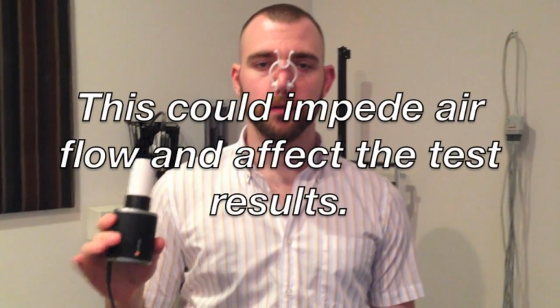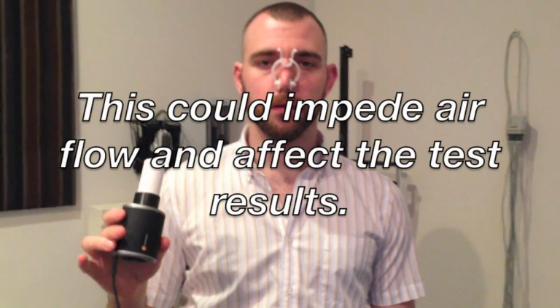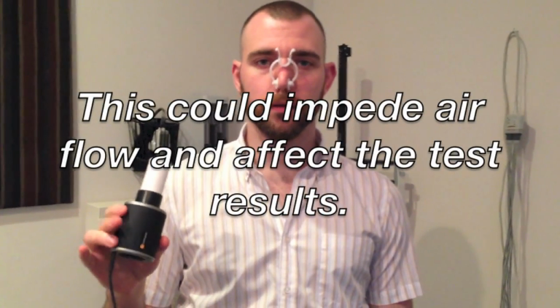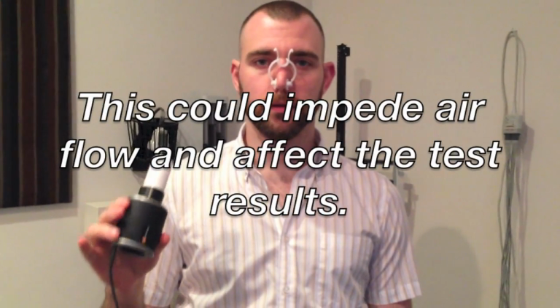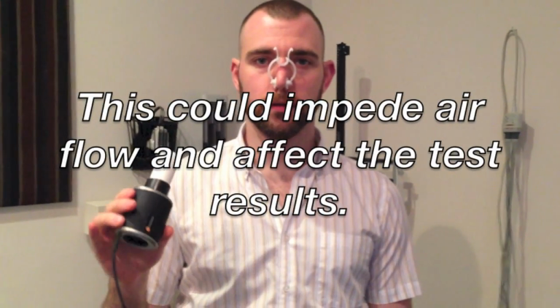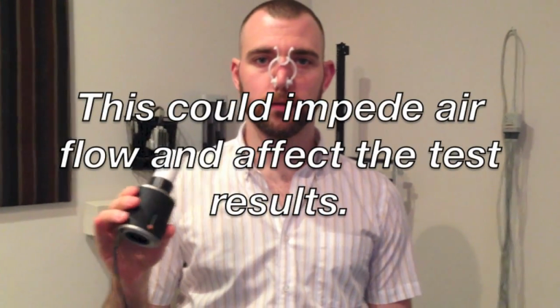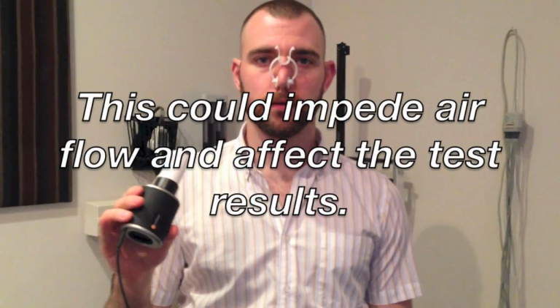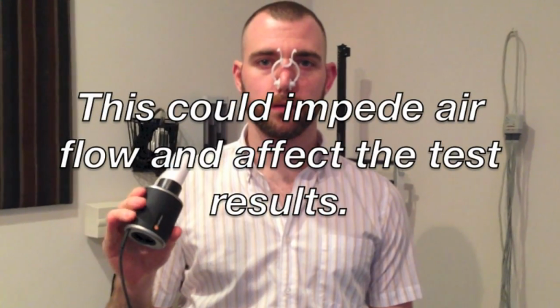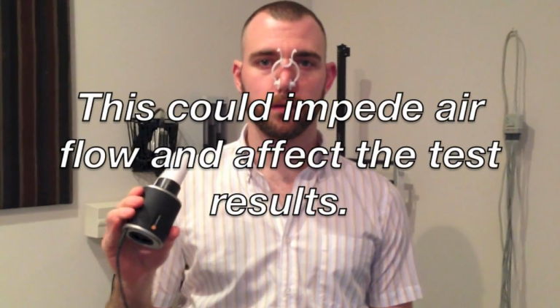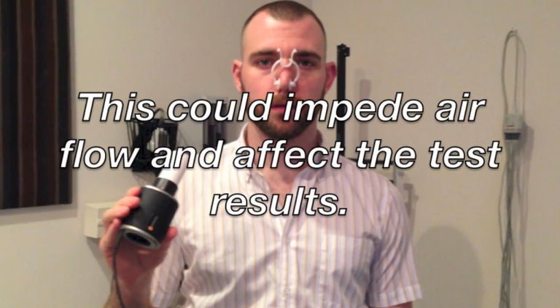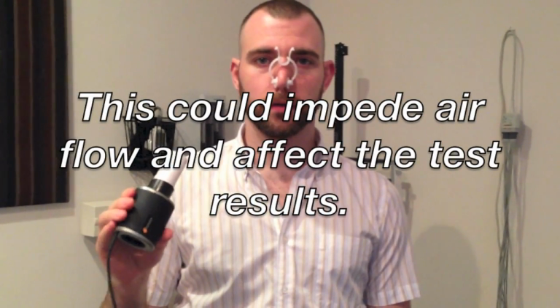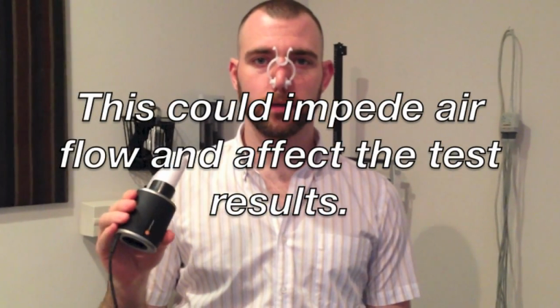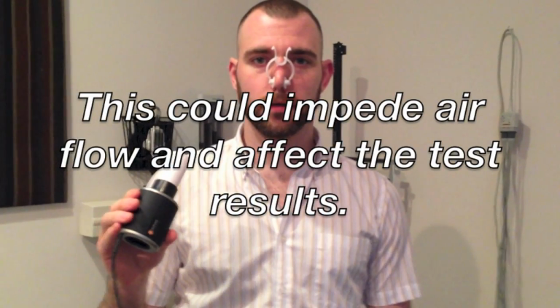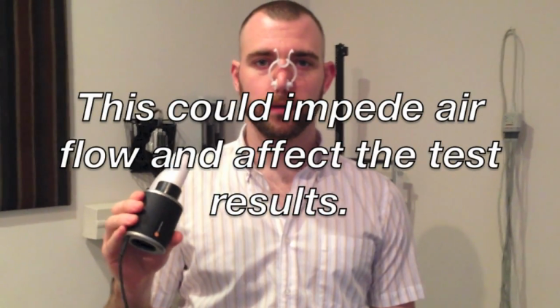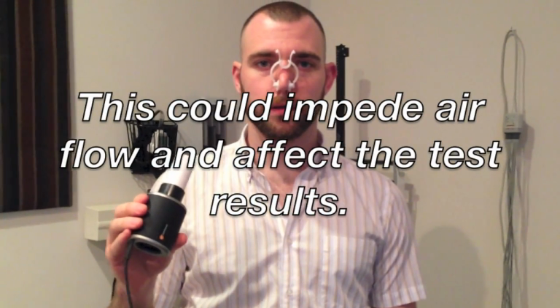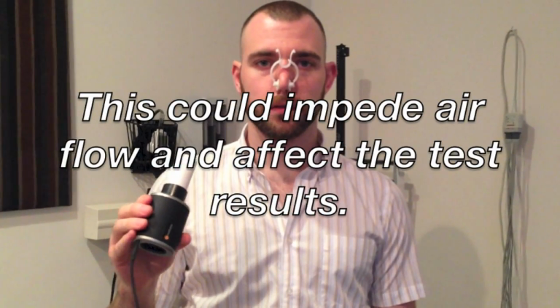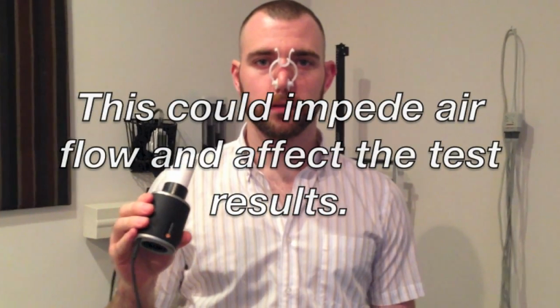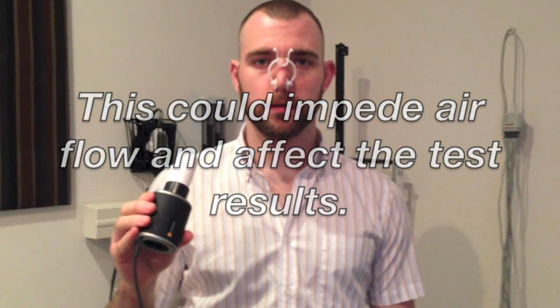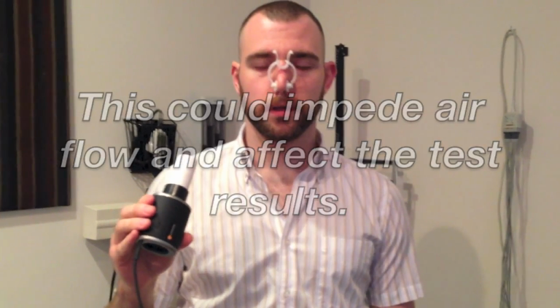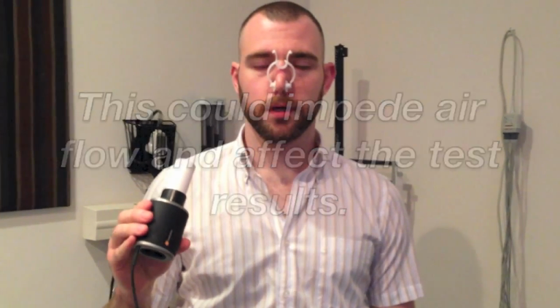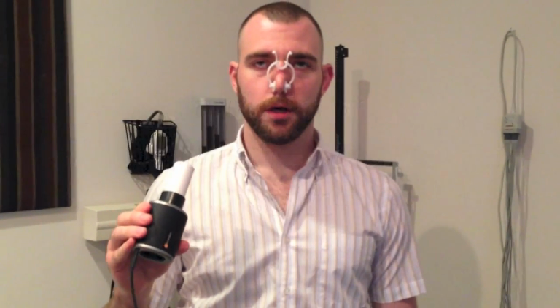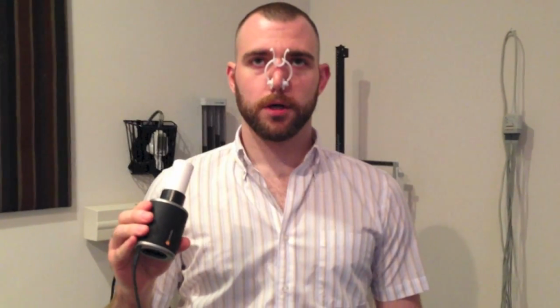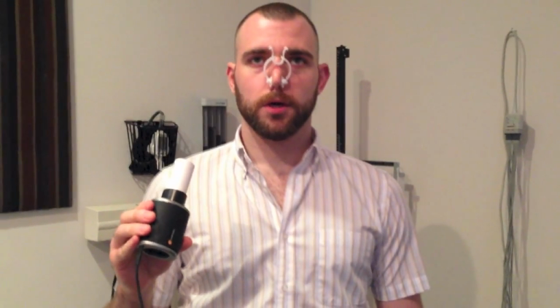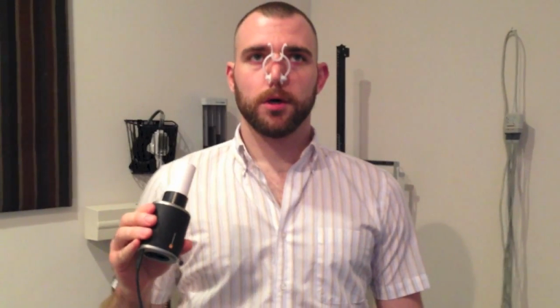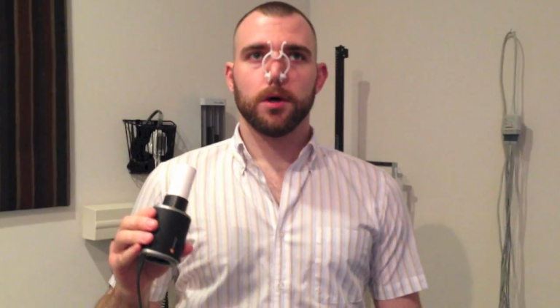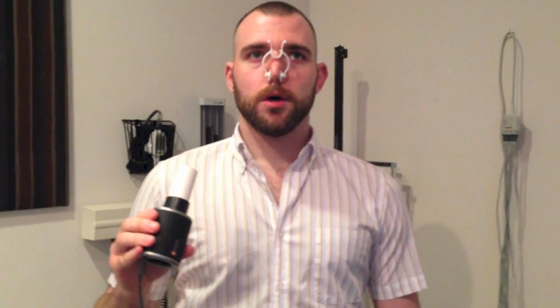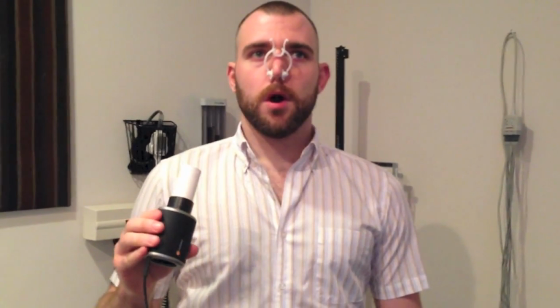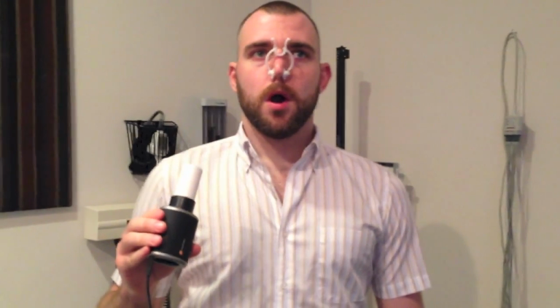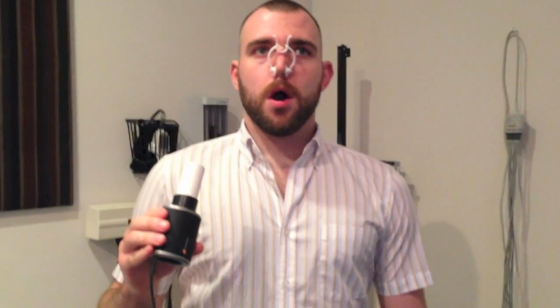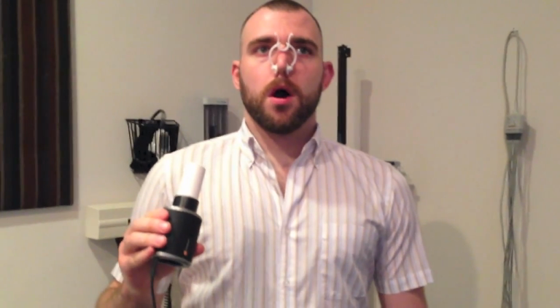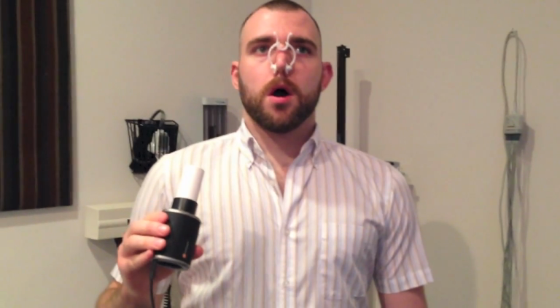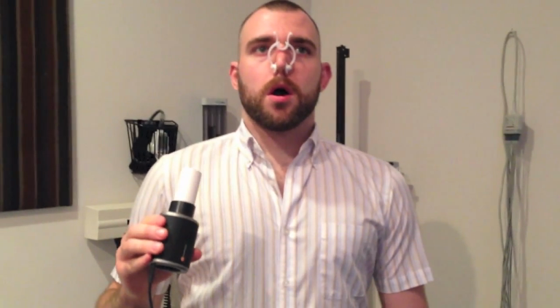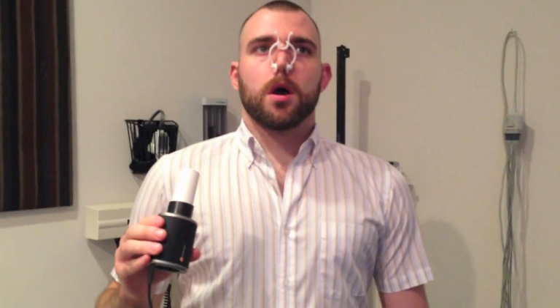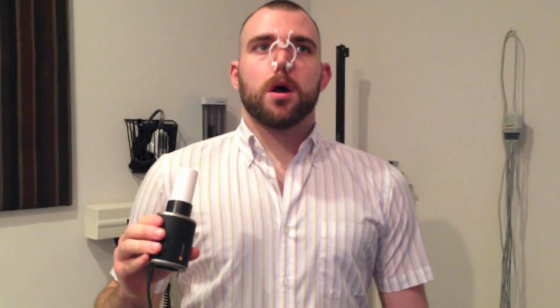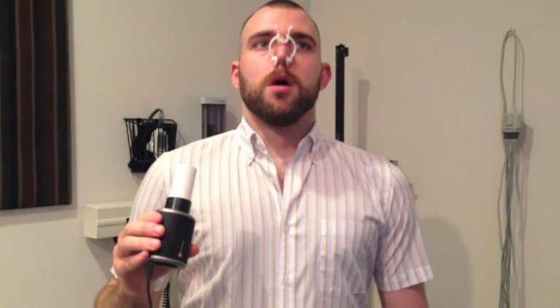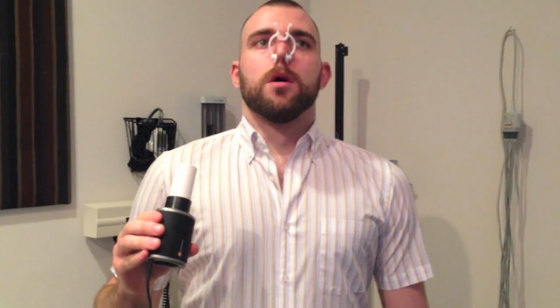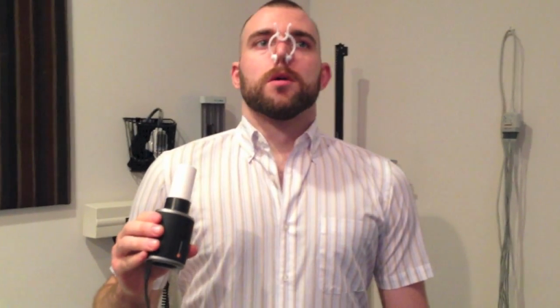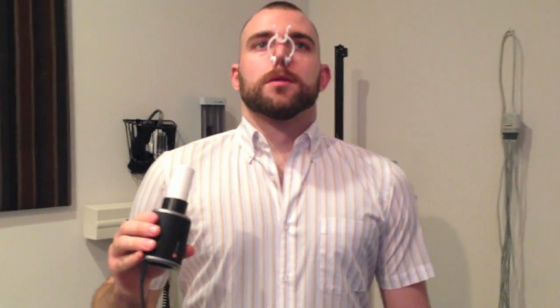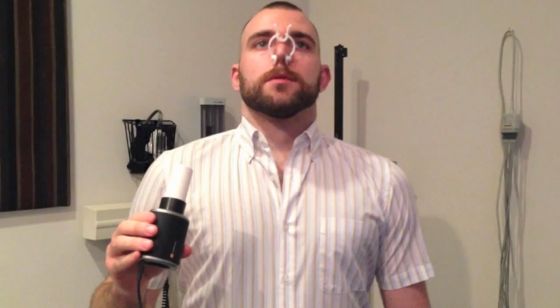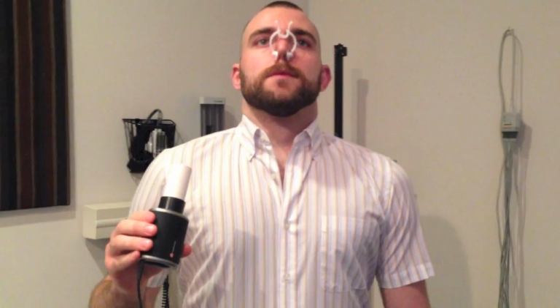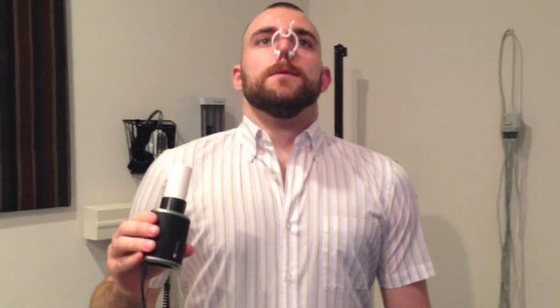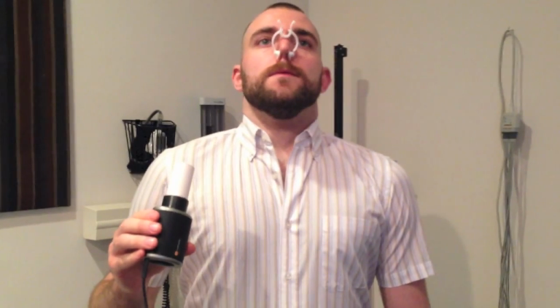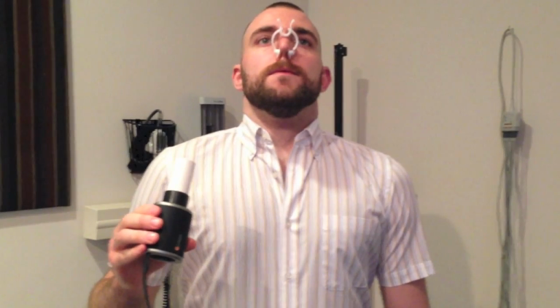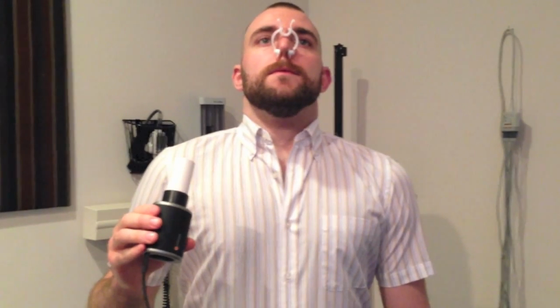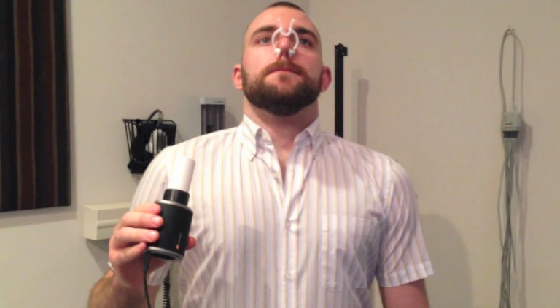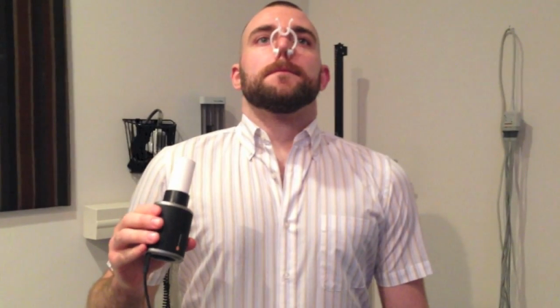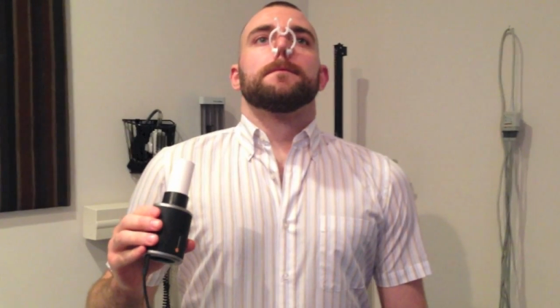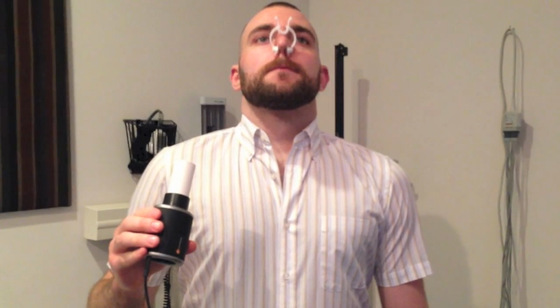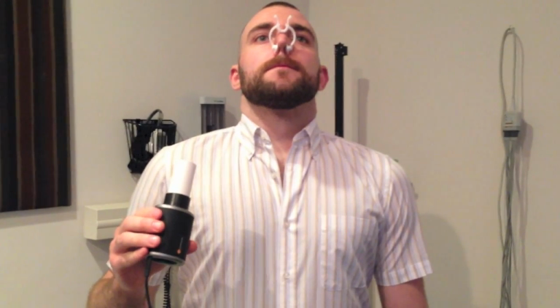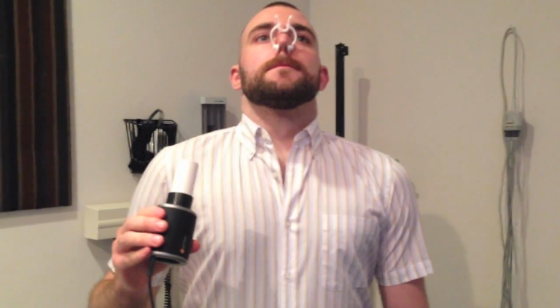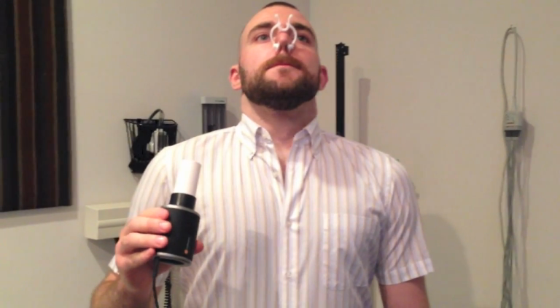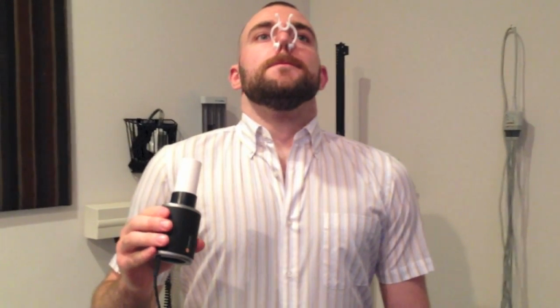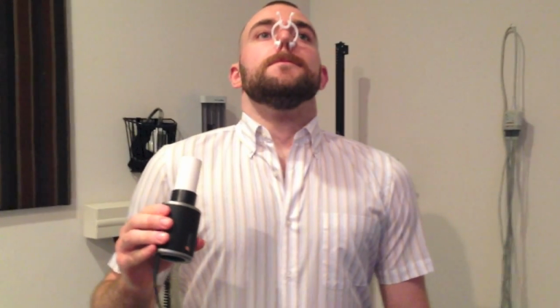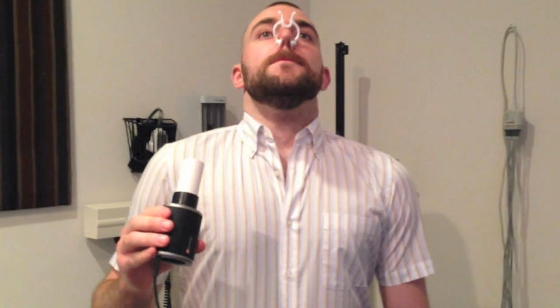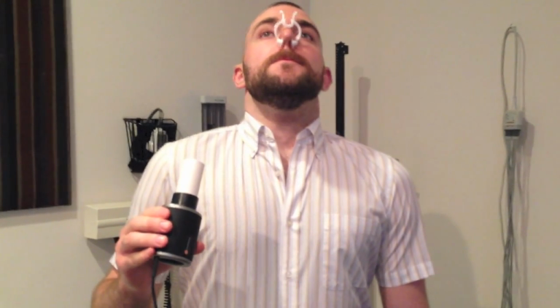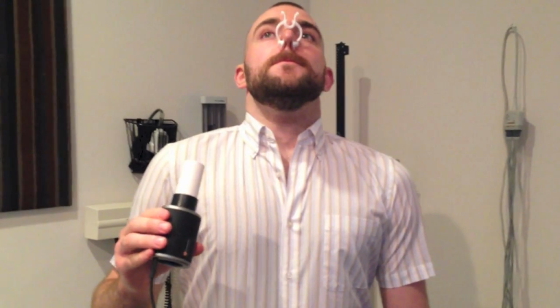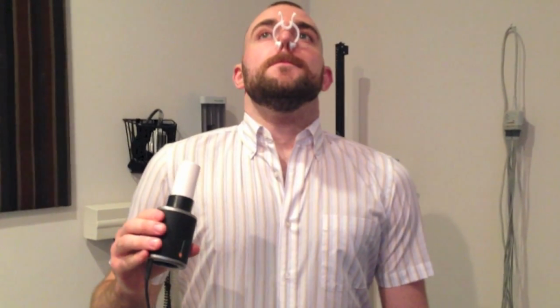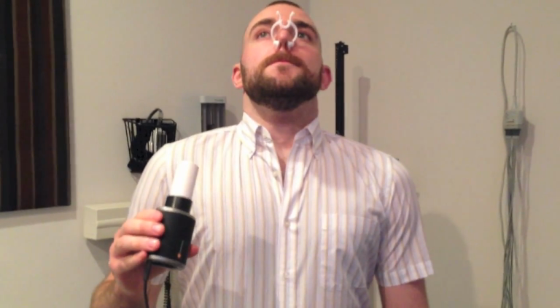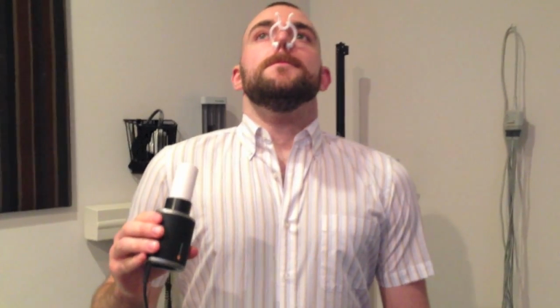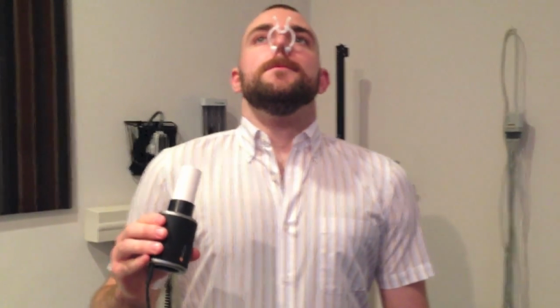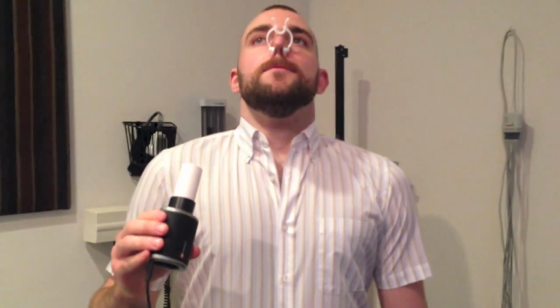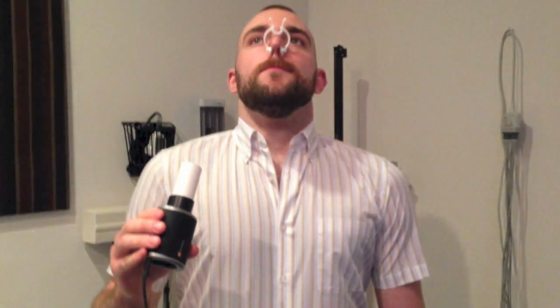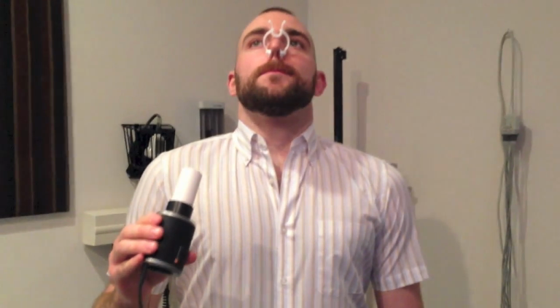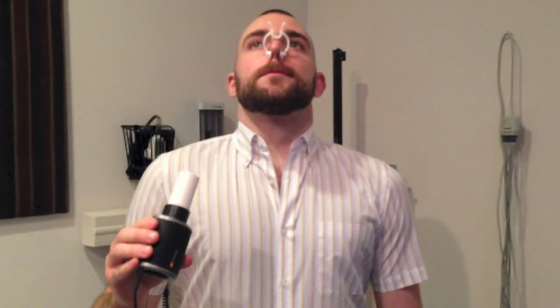Now inhale as fully as you possibly can, and when you think you can't inhale anymore, try to take a tiny bit more air into your lungs.